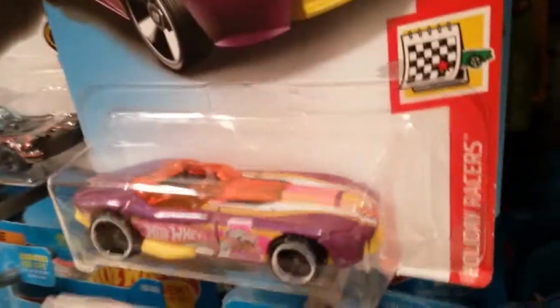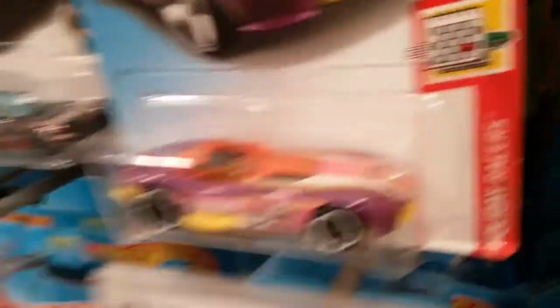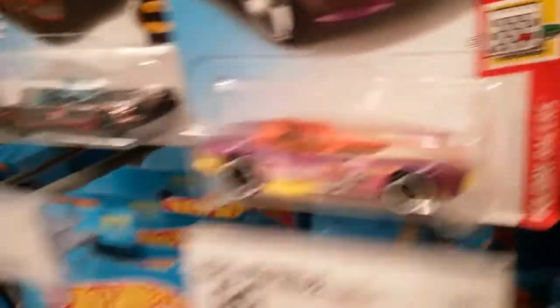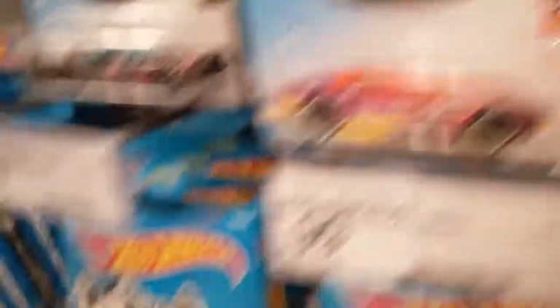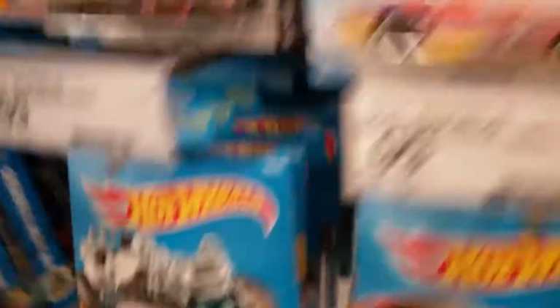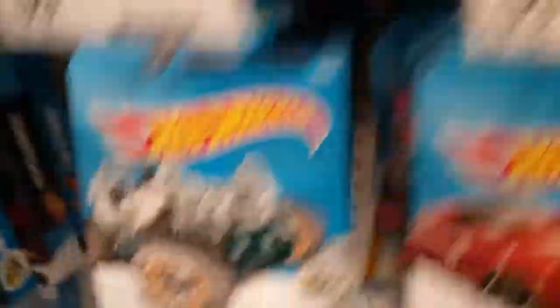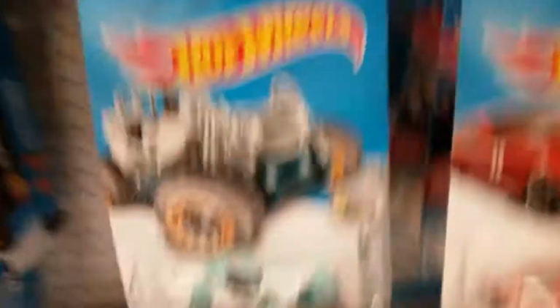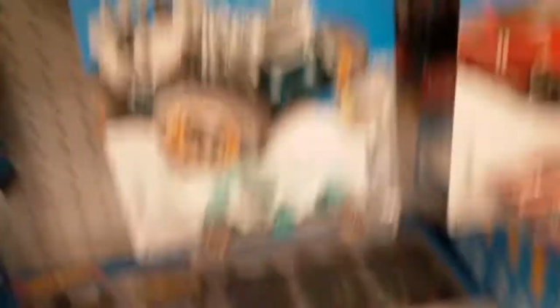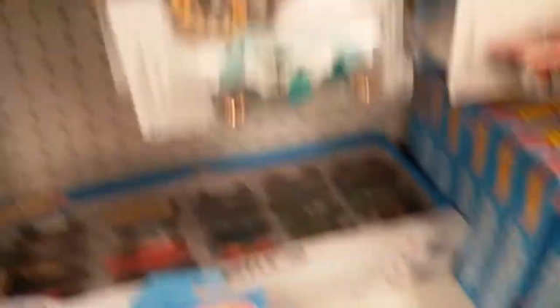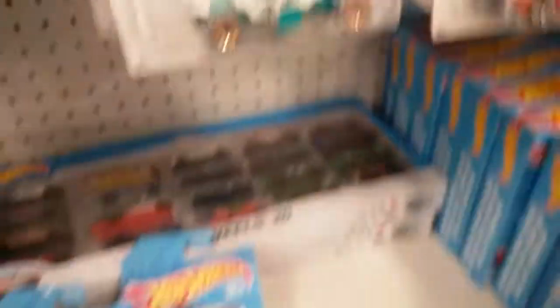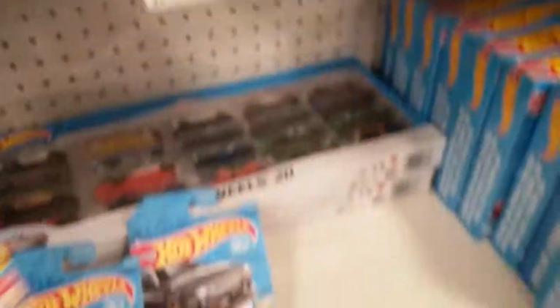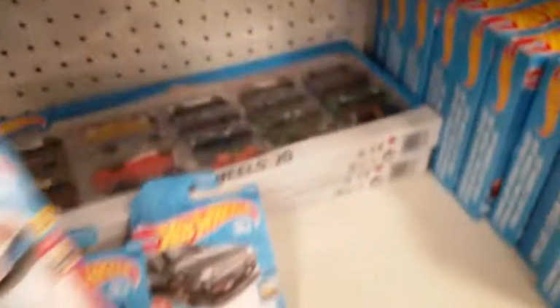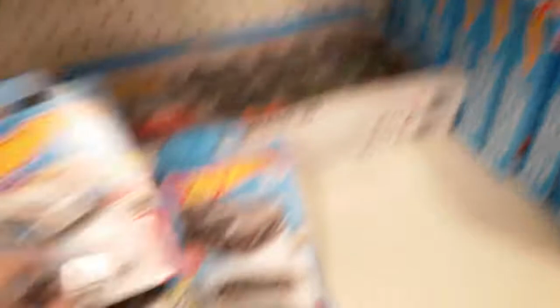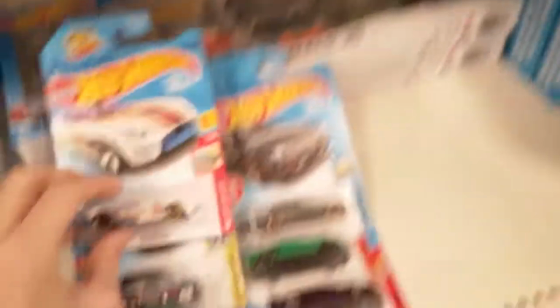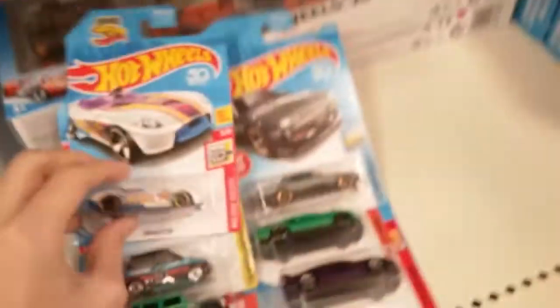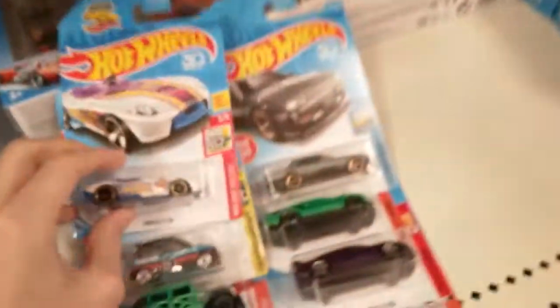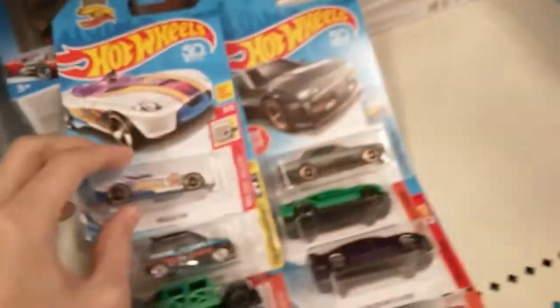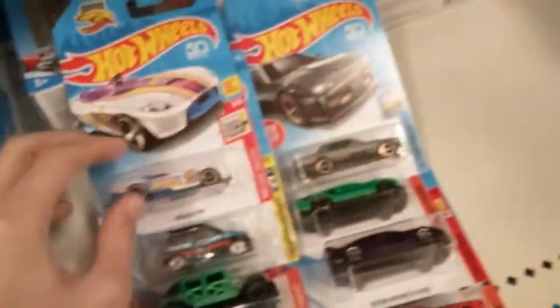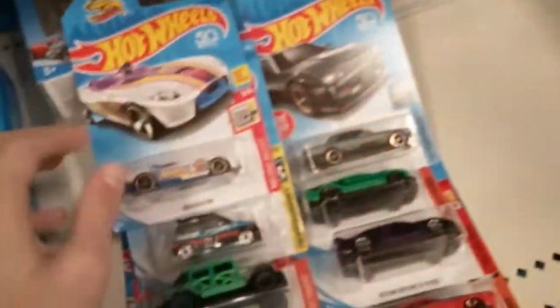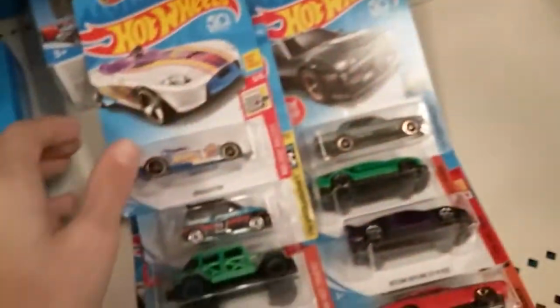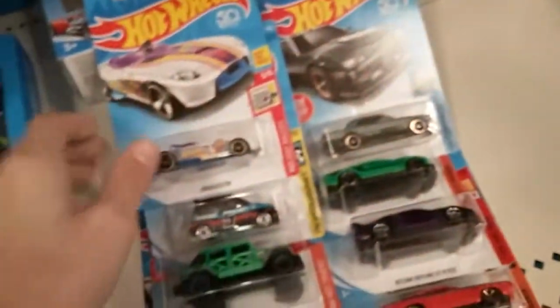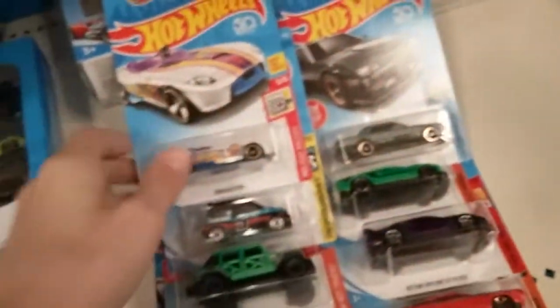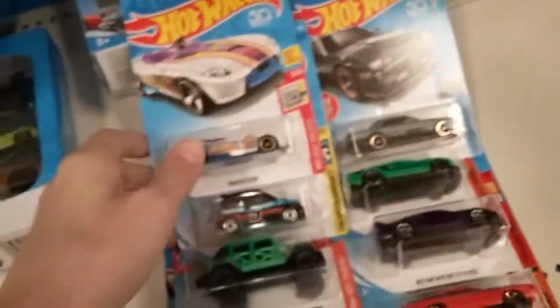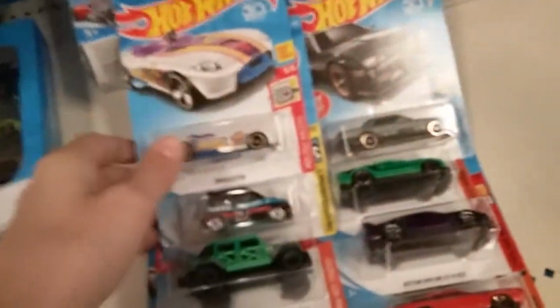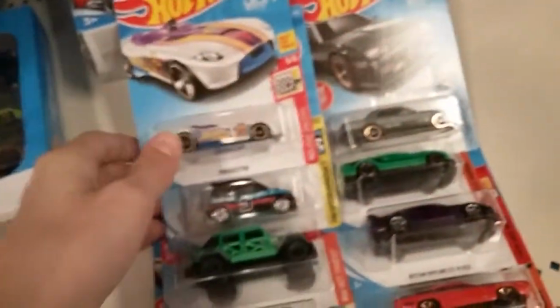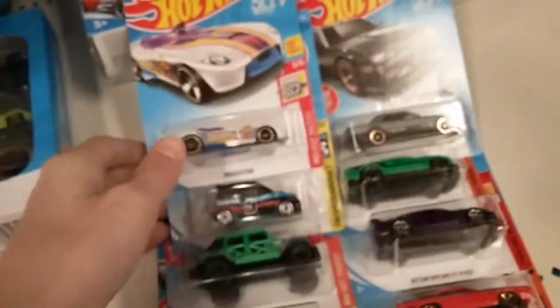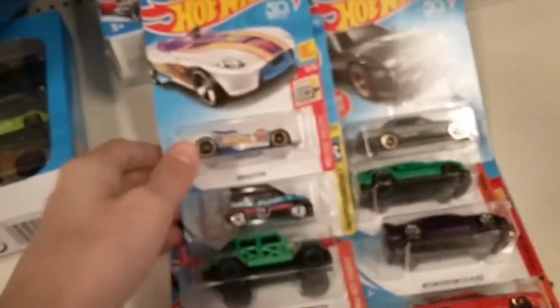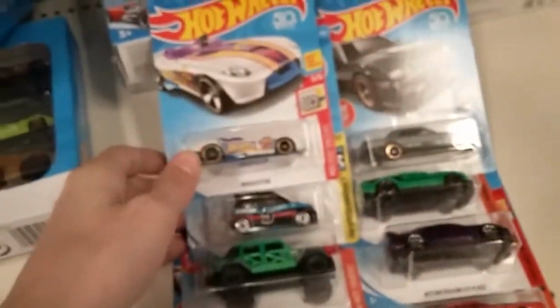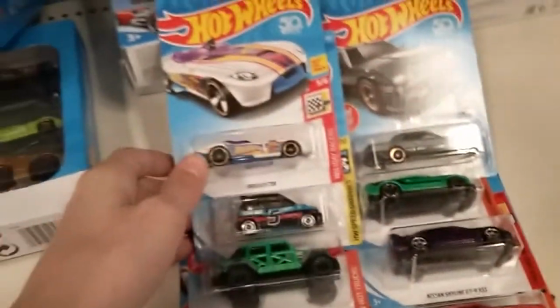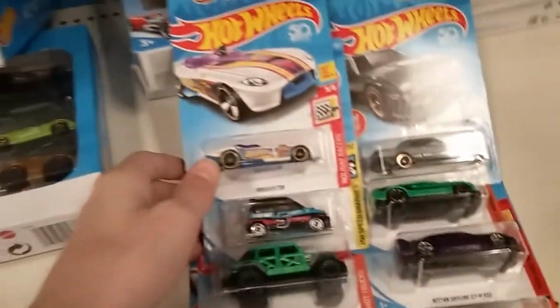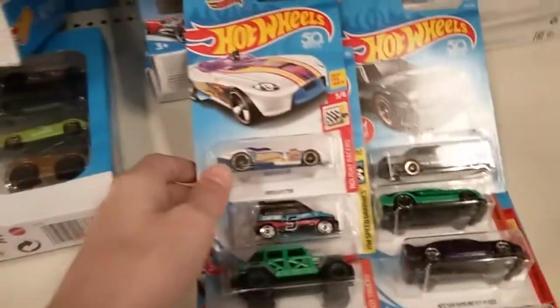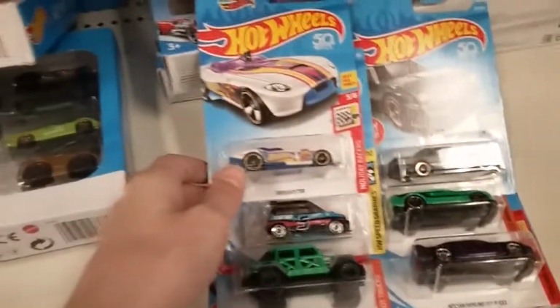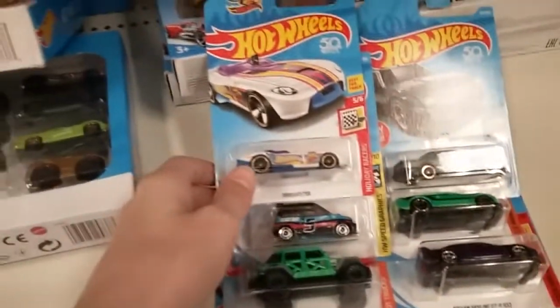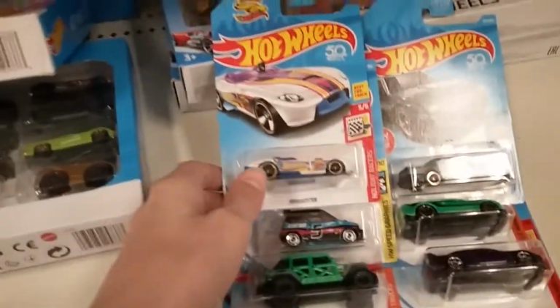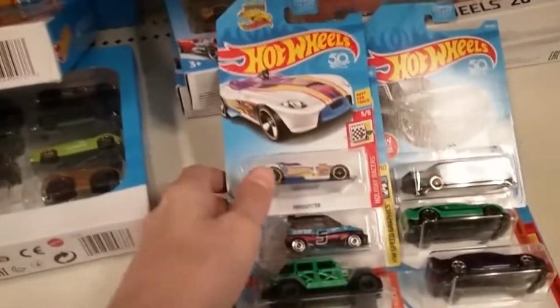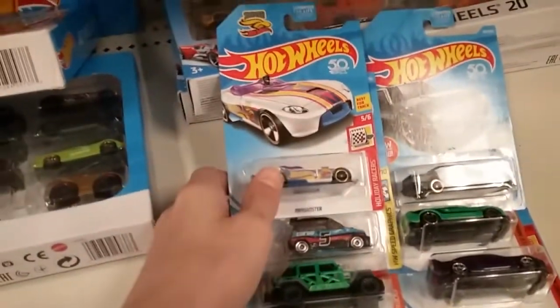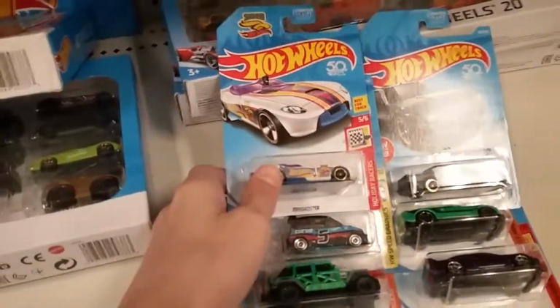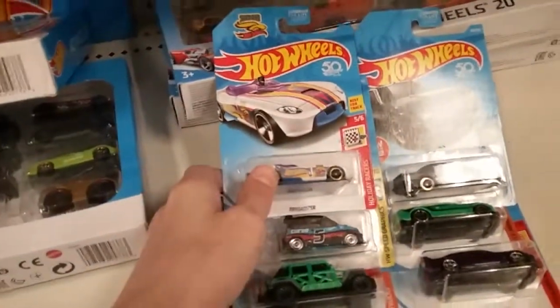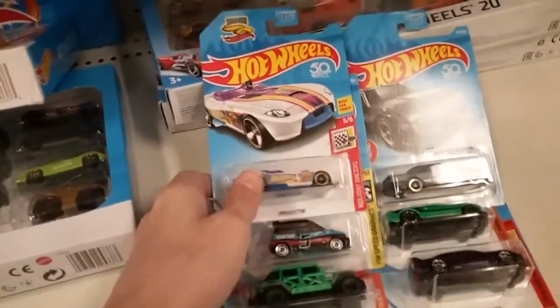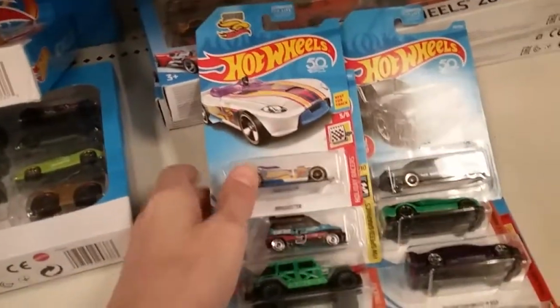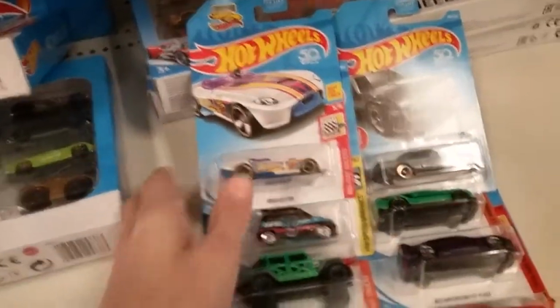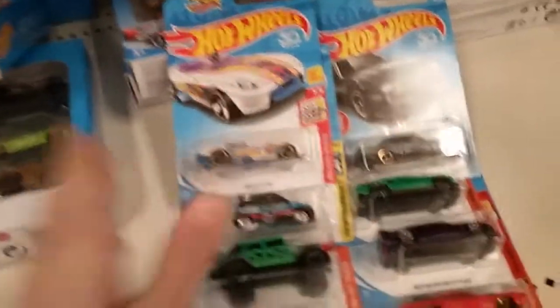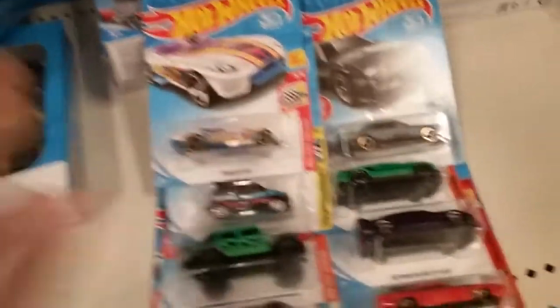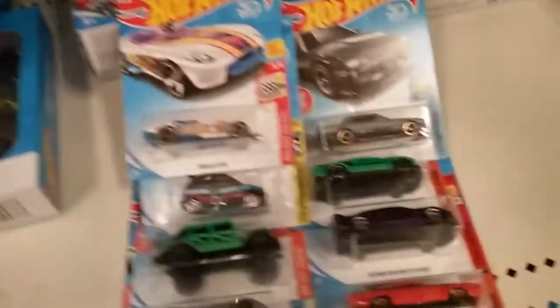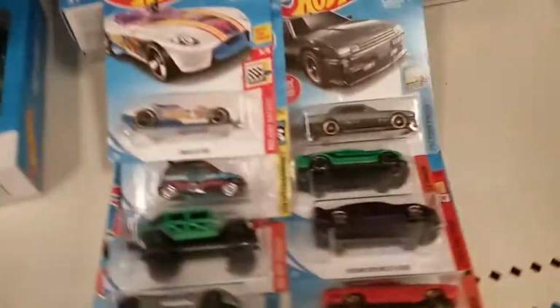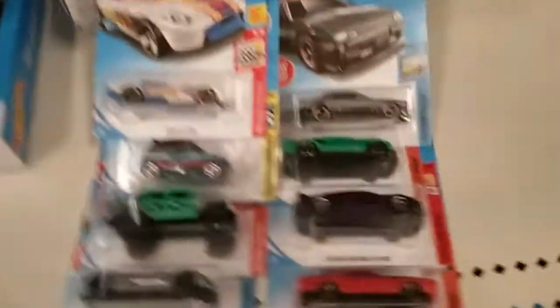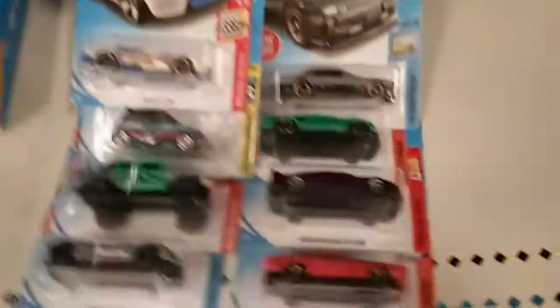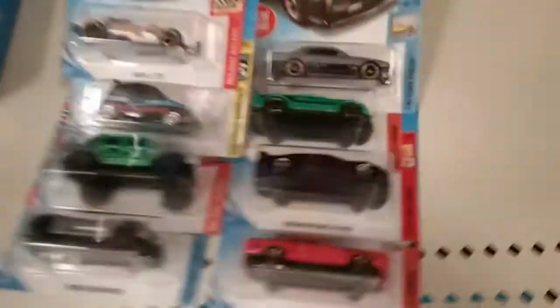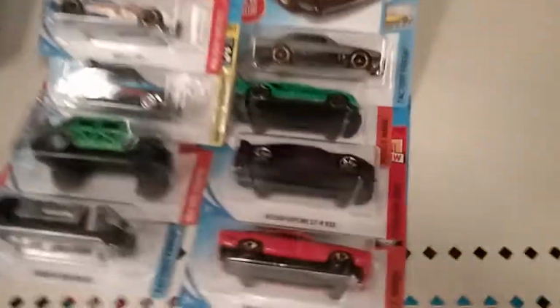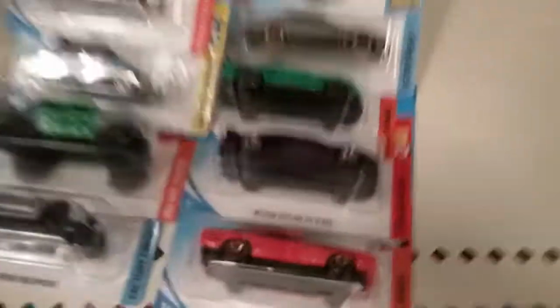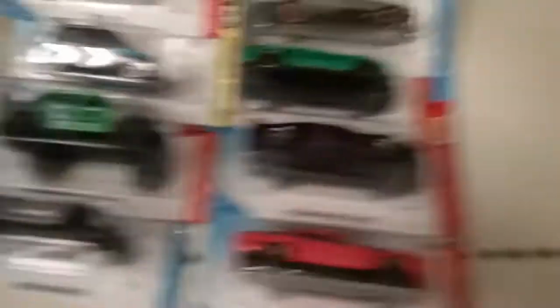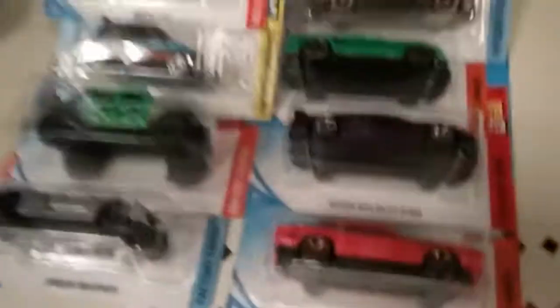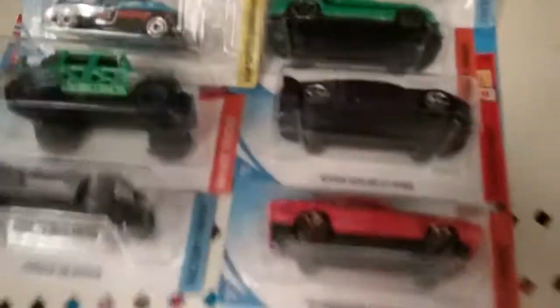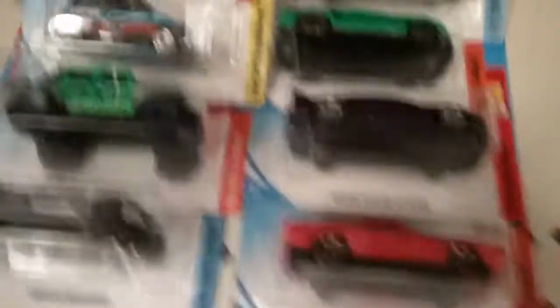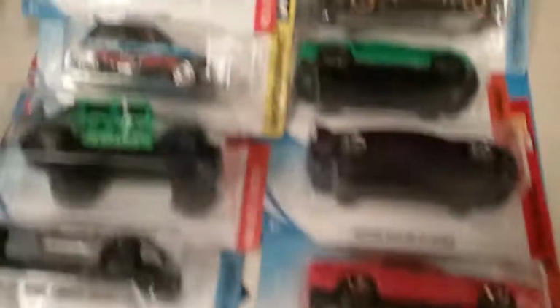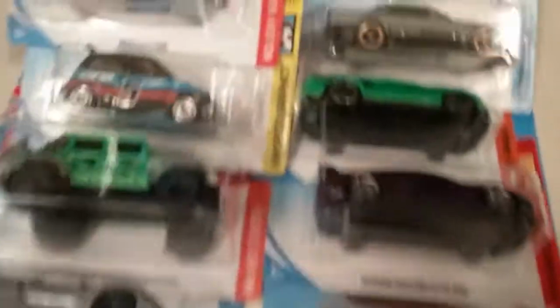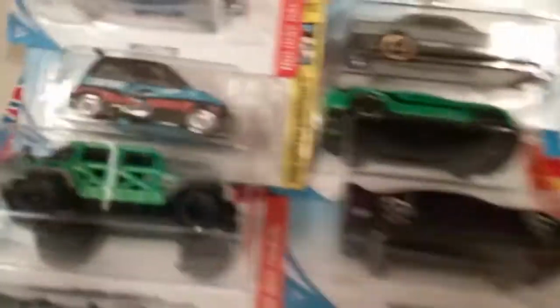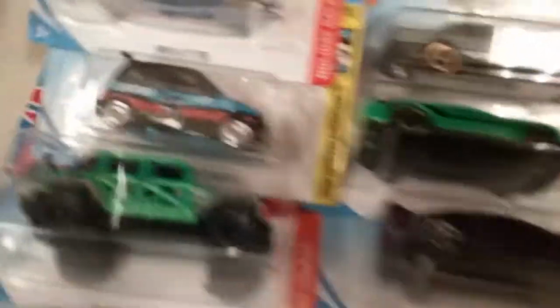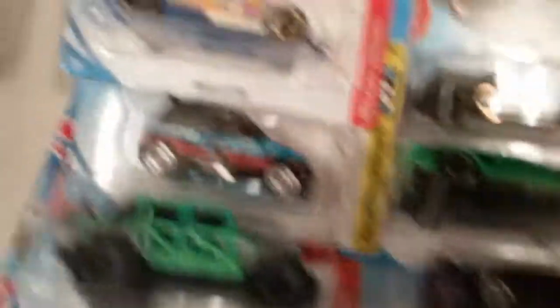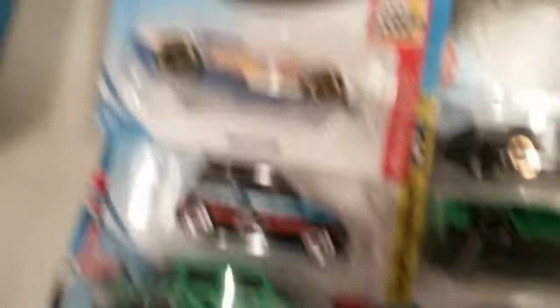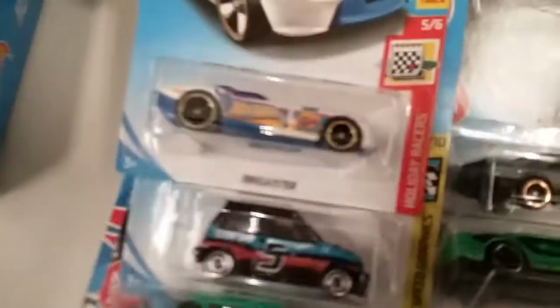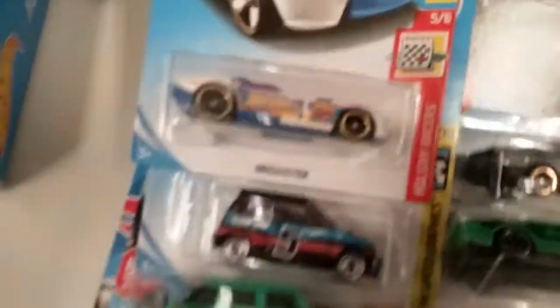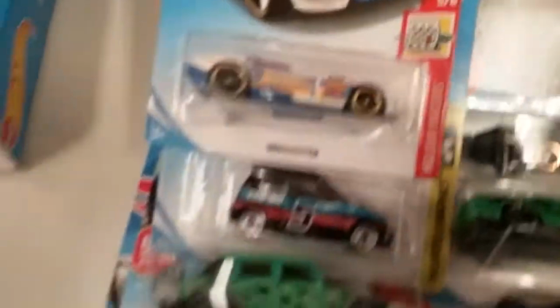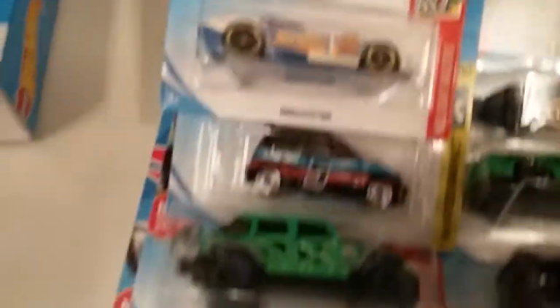So there you go guys, H-Case — not hitting your local Targets. As usual, happy hunting!